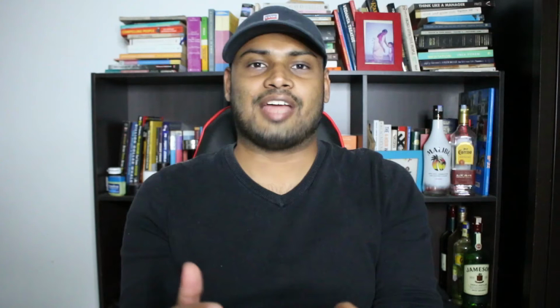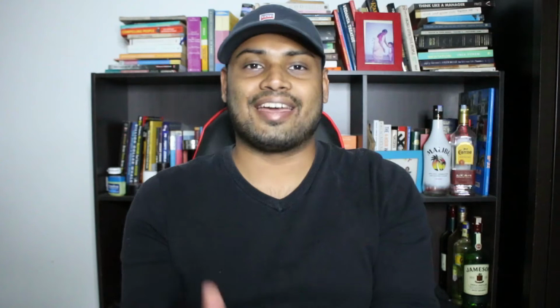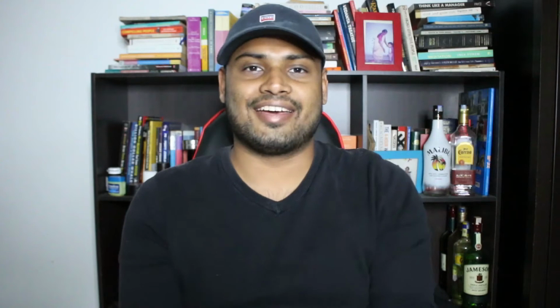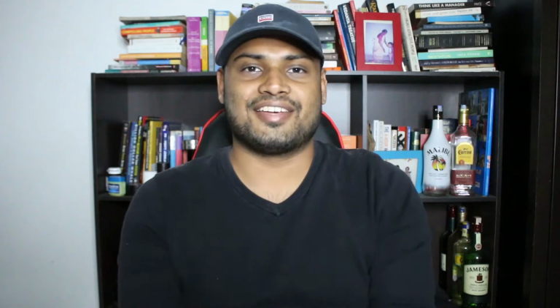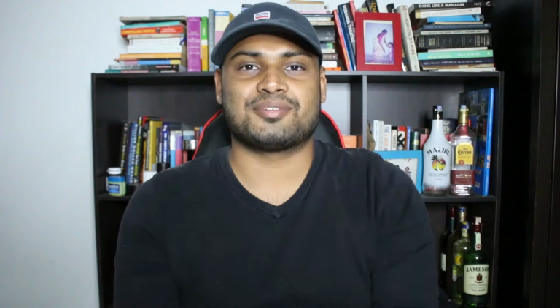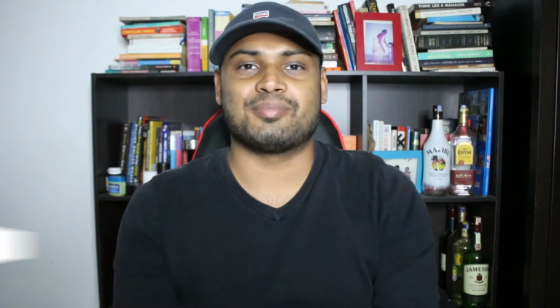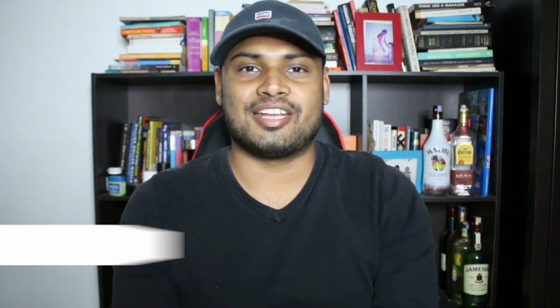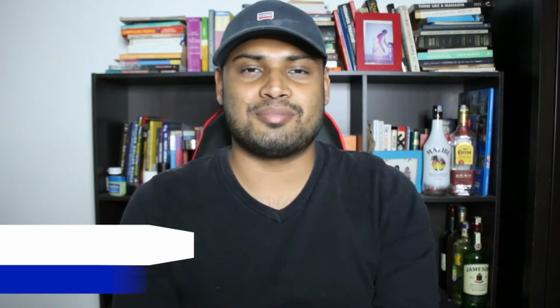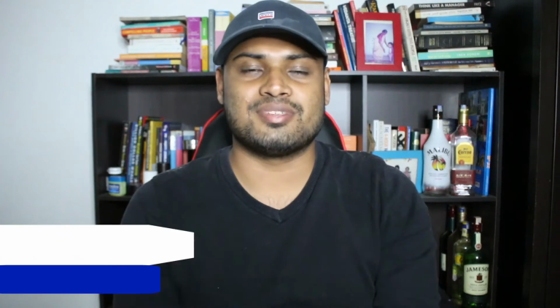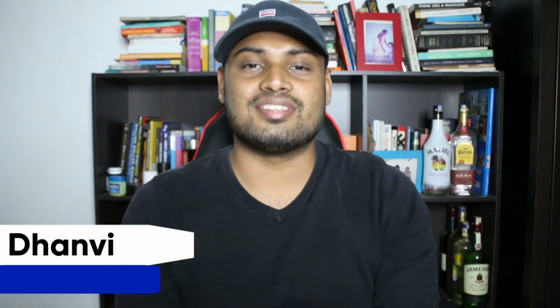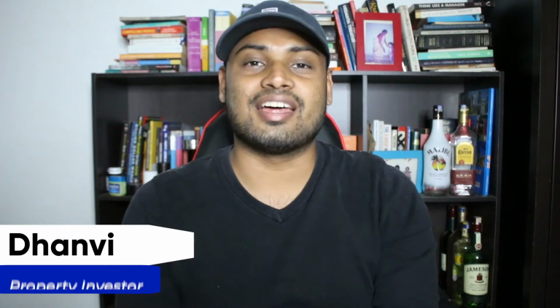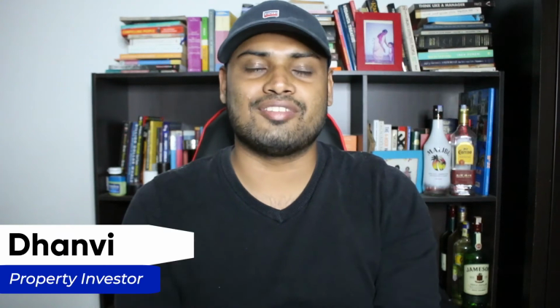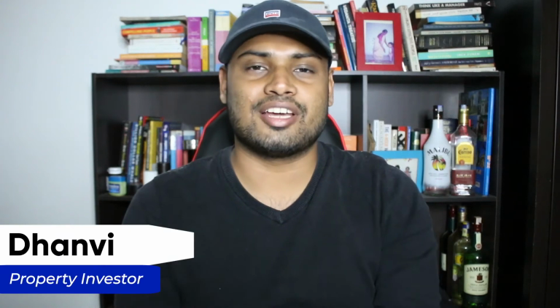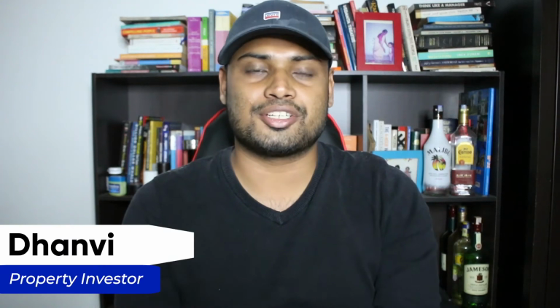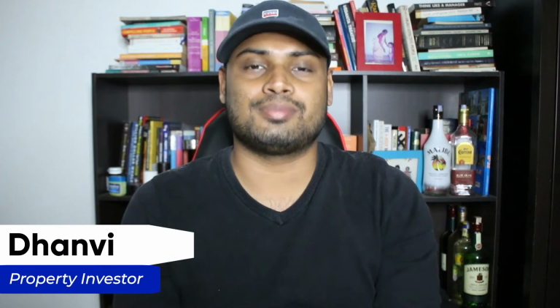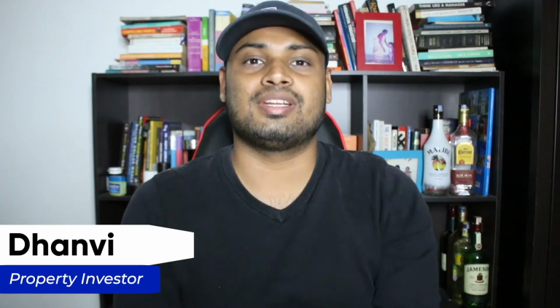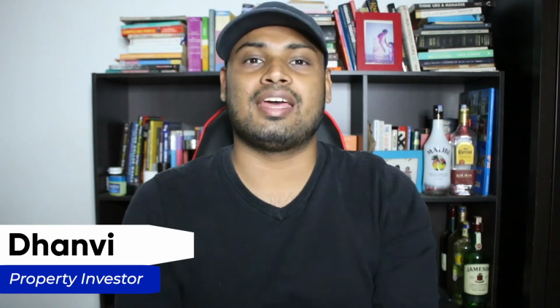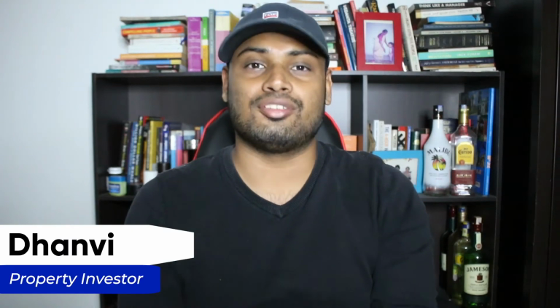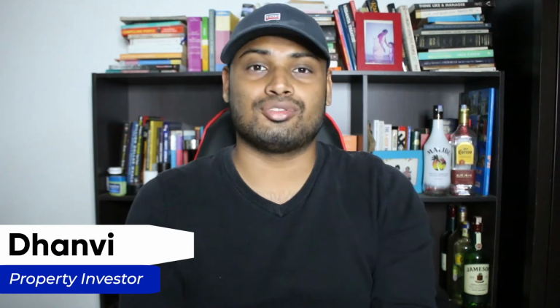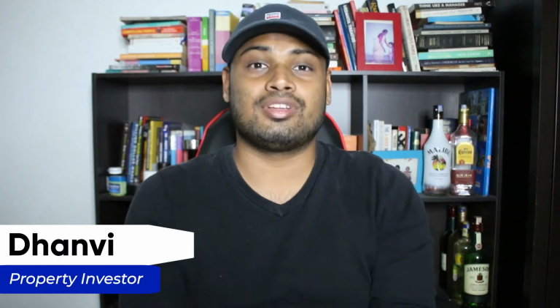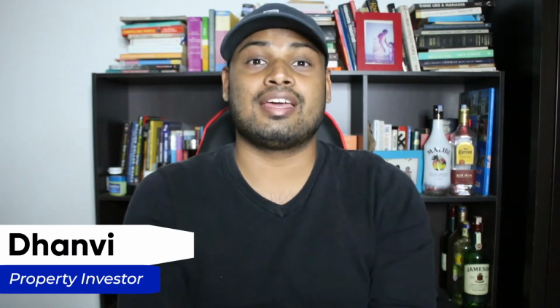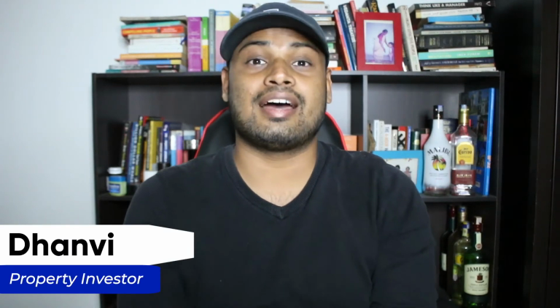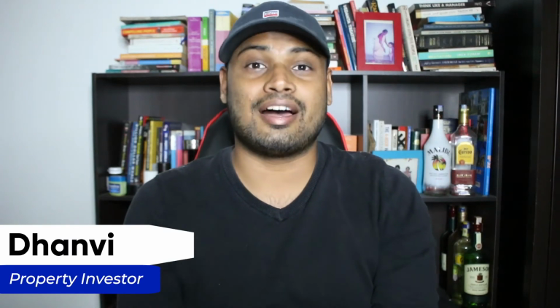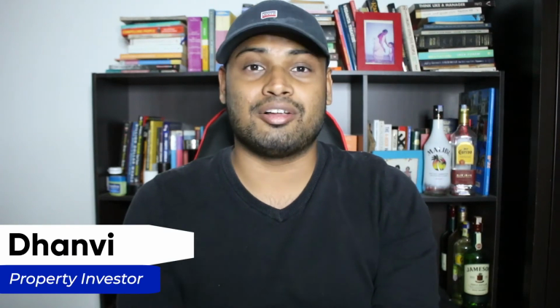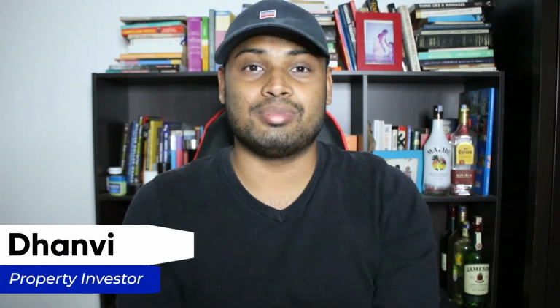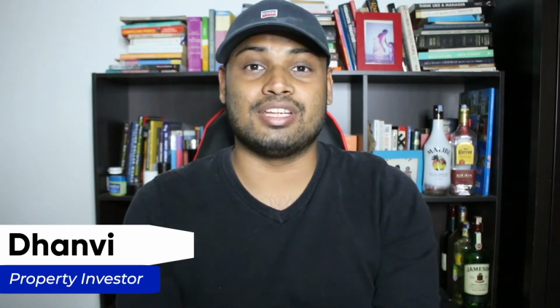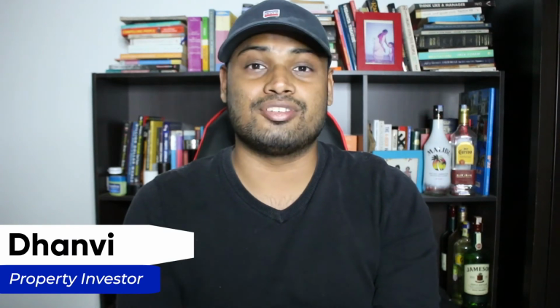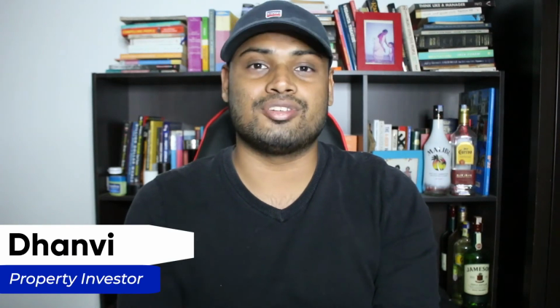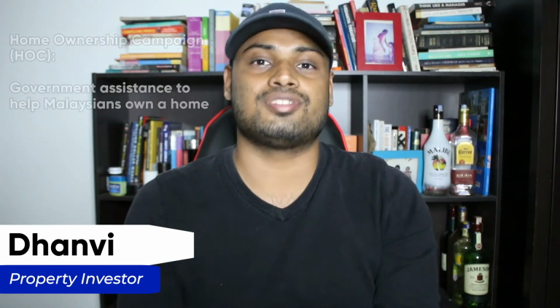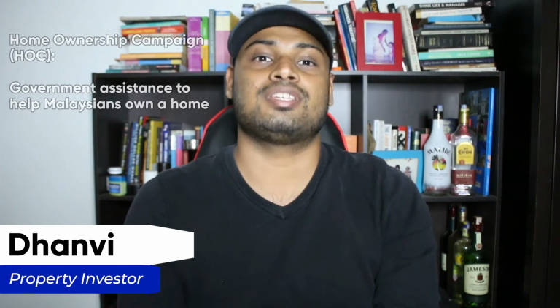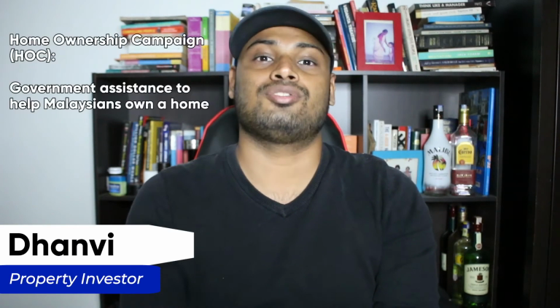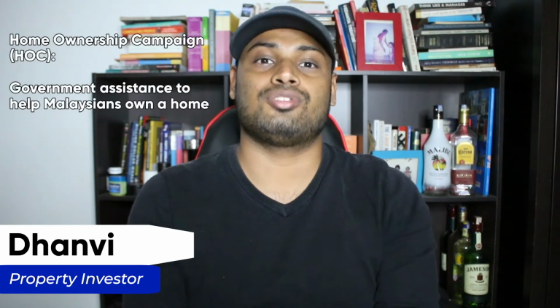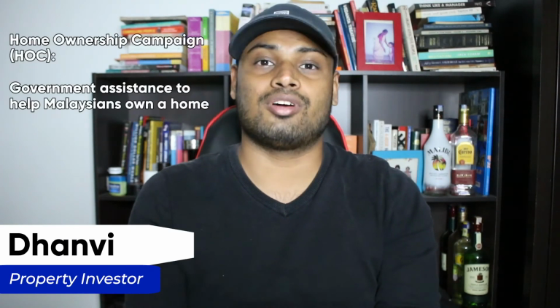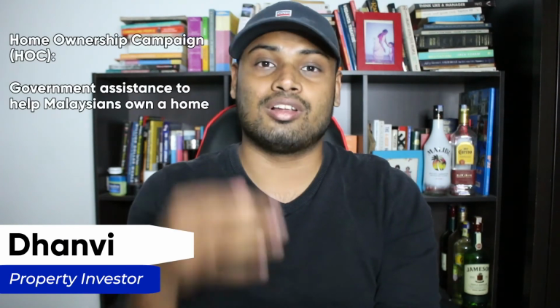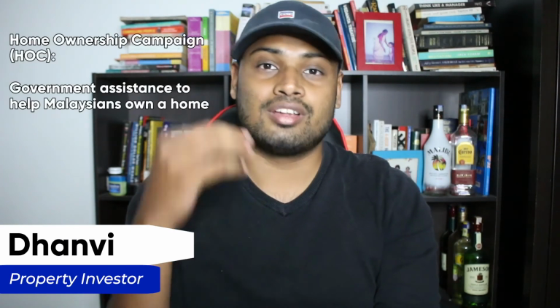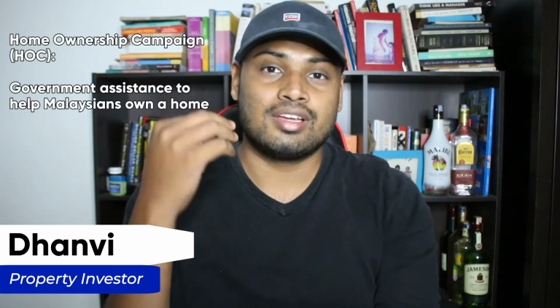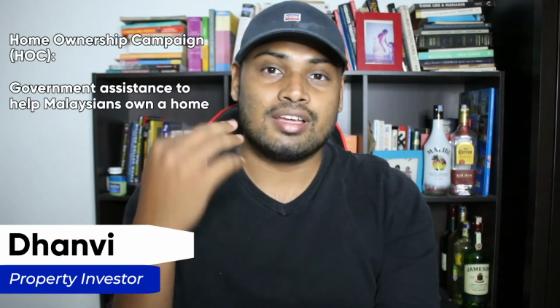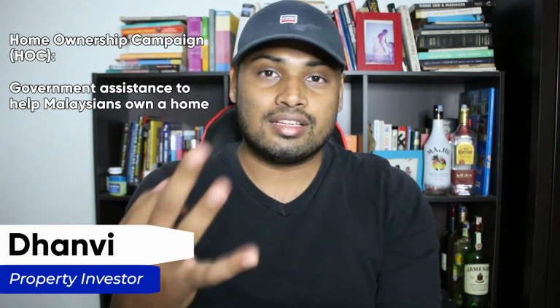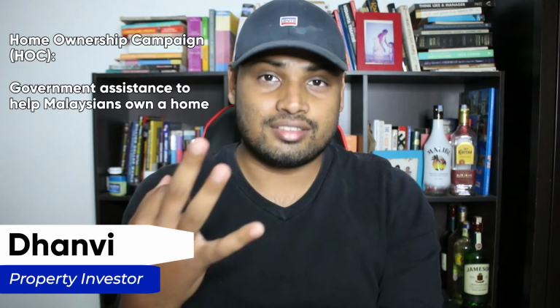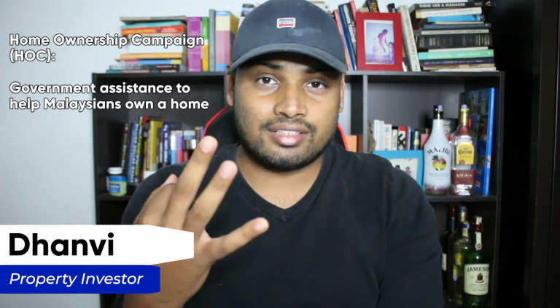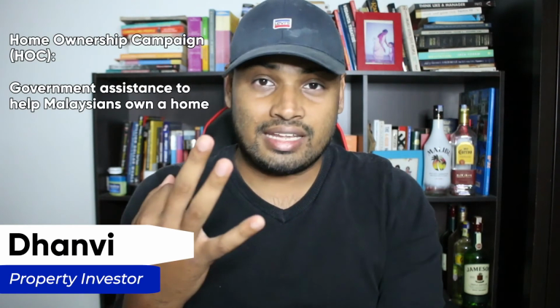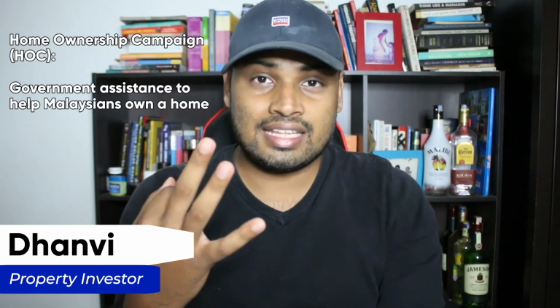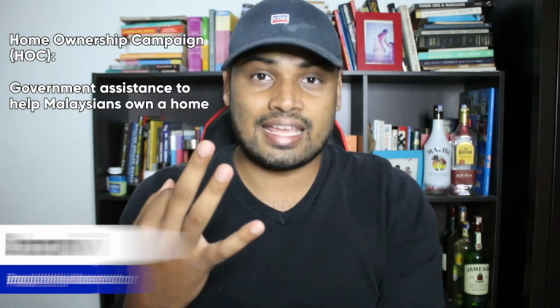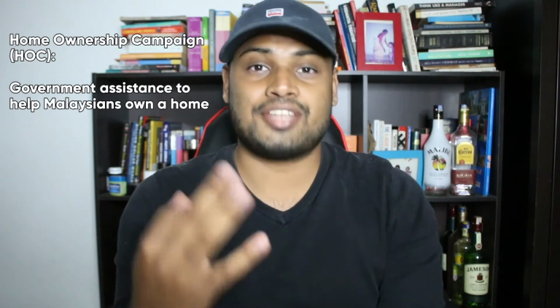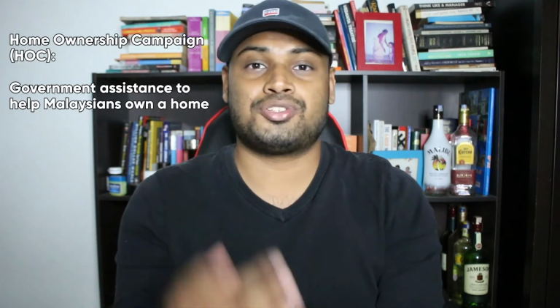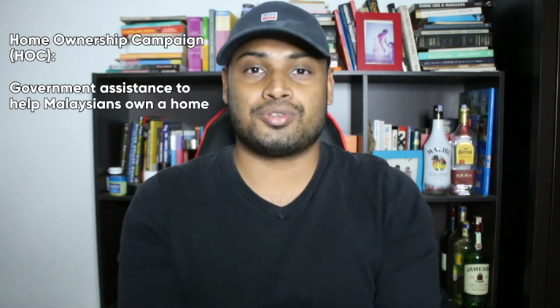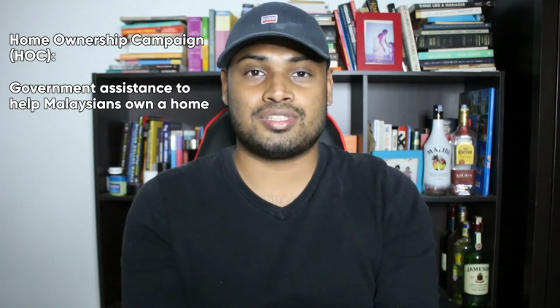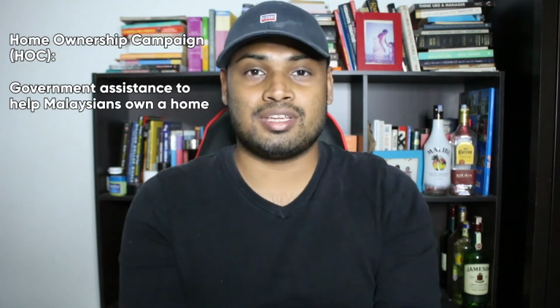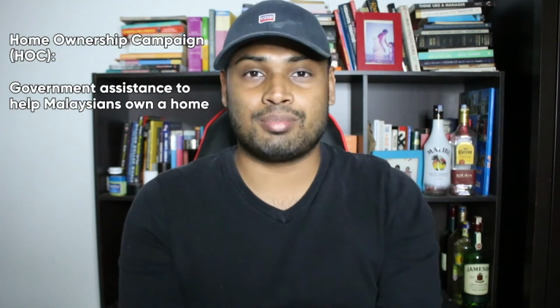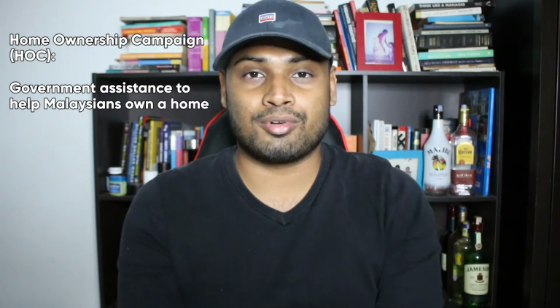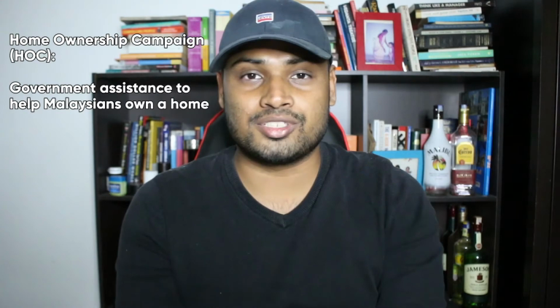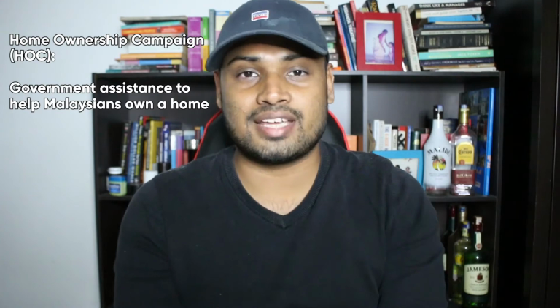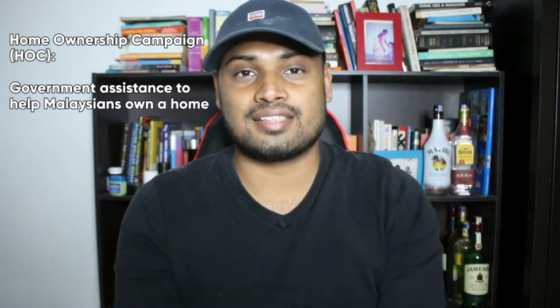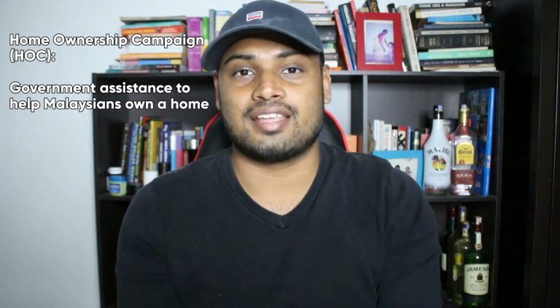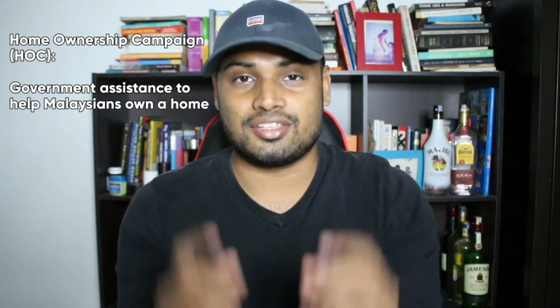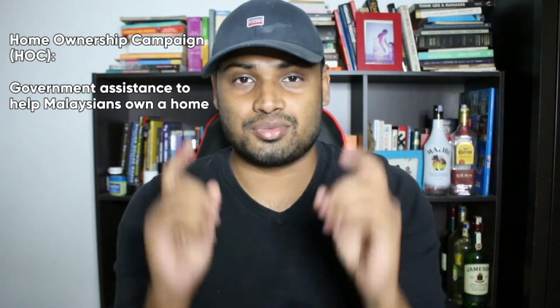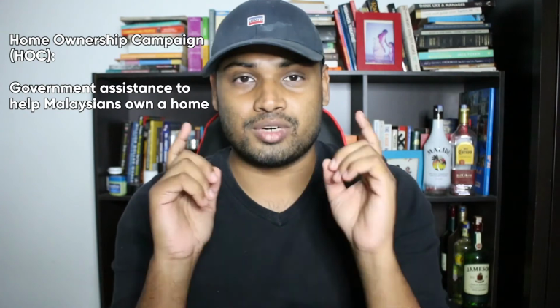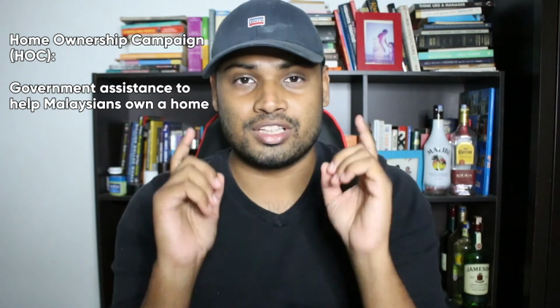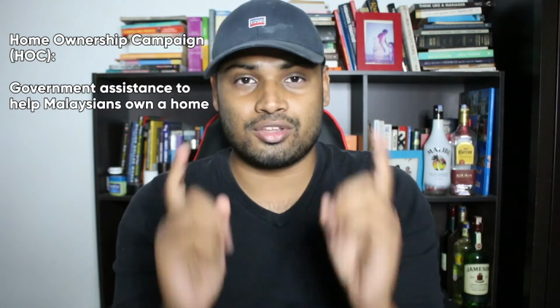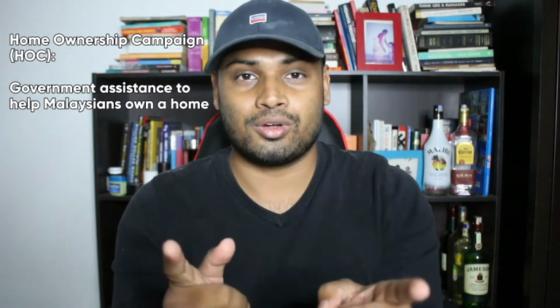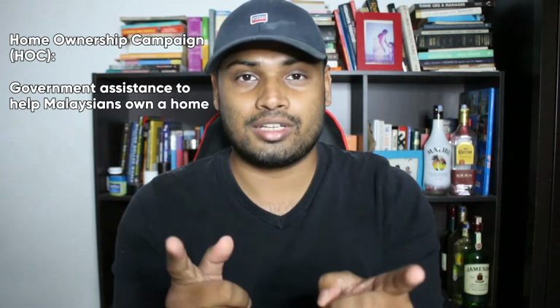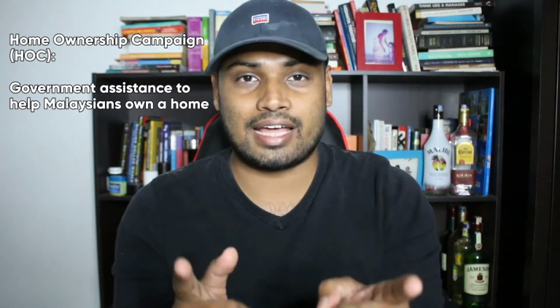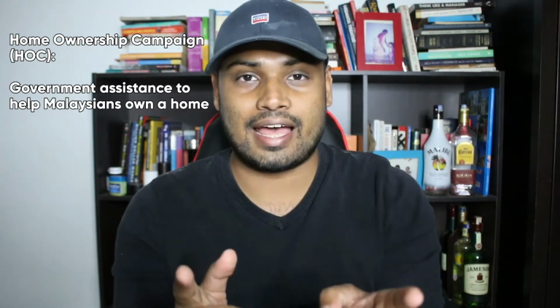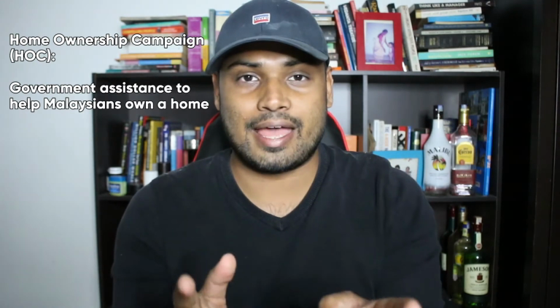Hi guys, my name is Dhanvi Lakshman and today I'll be introducing to you three HOC projects that are worth your time.